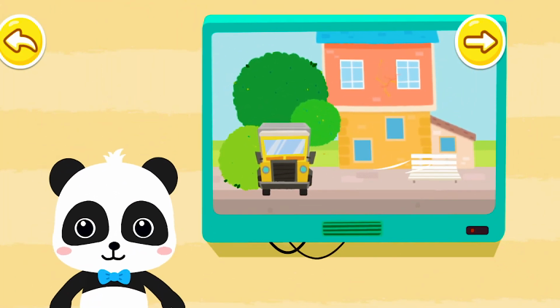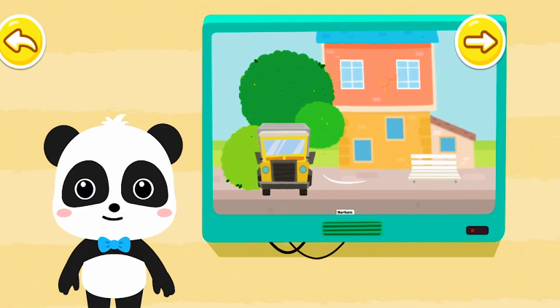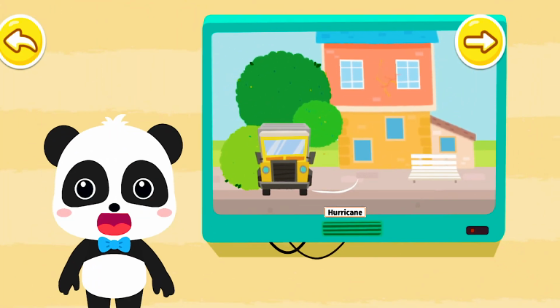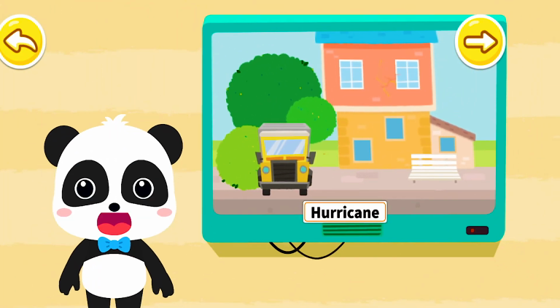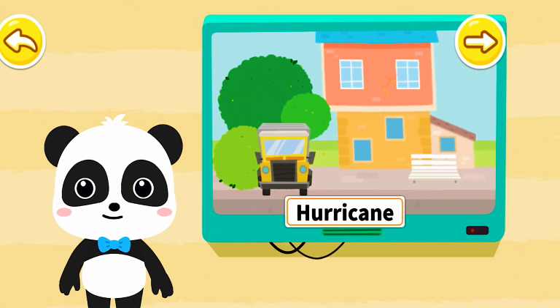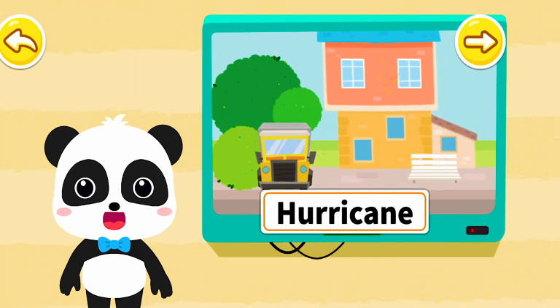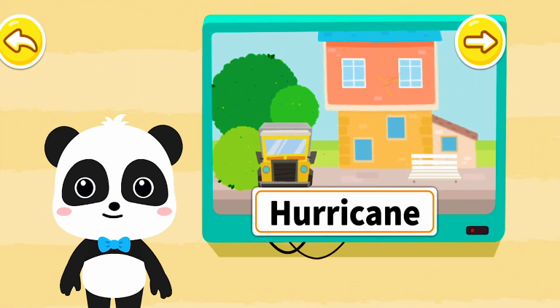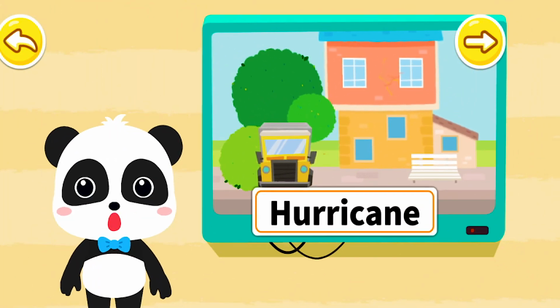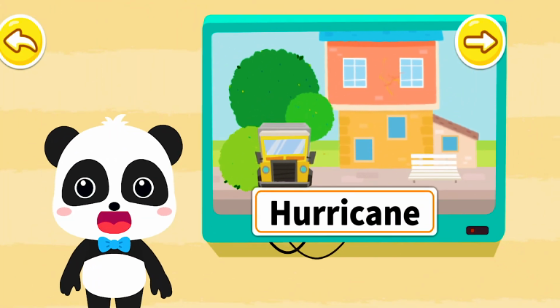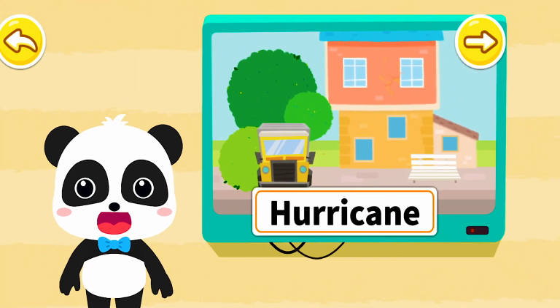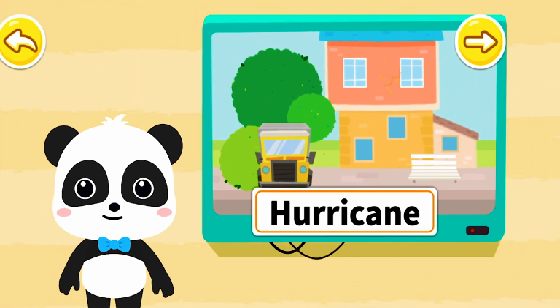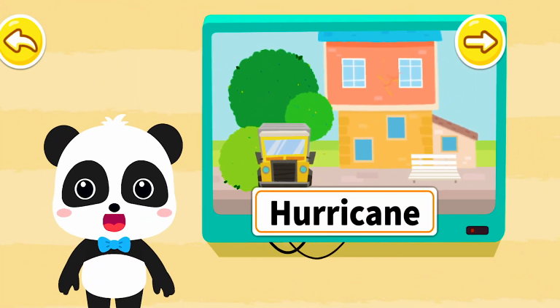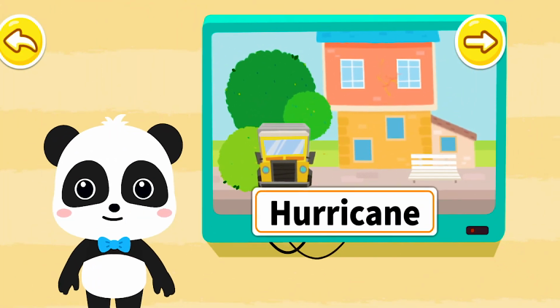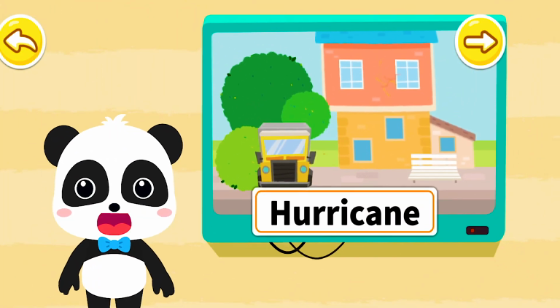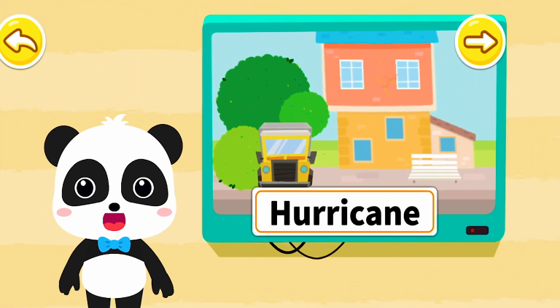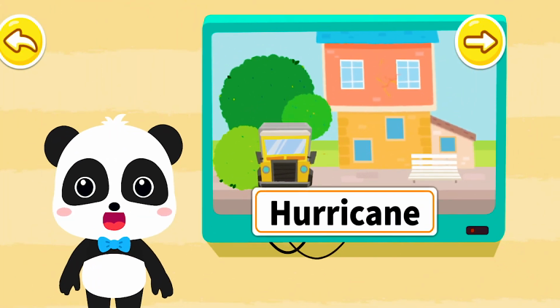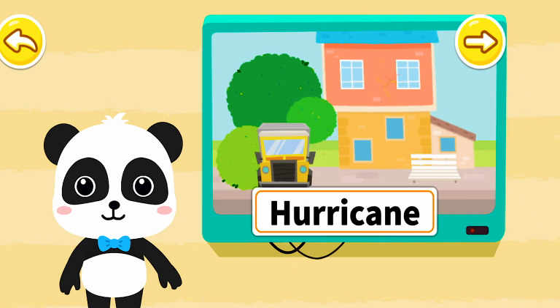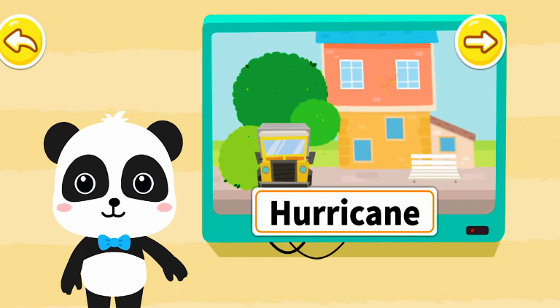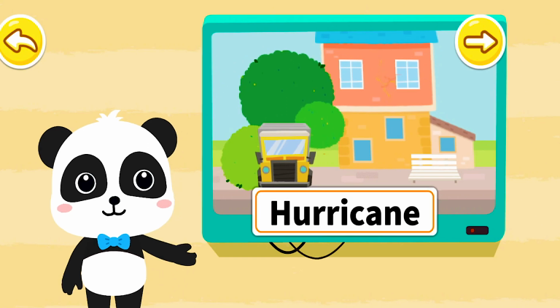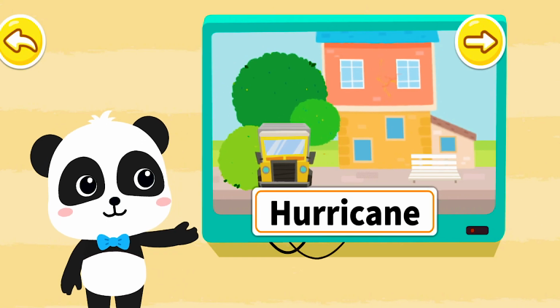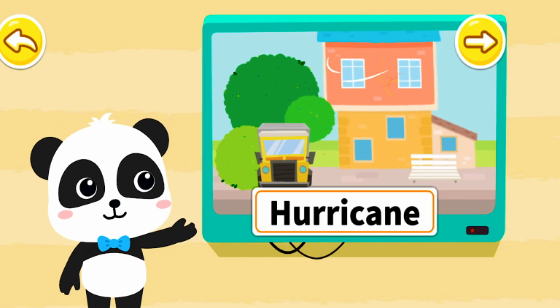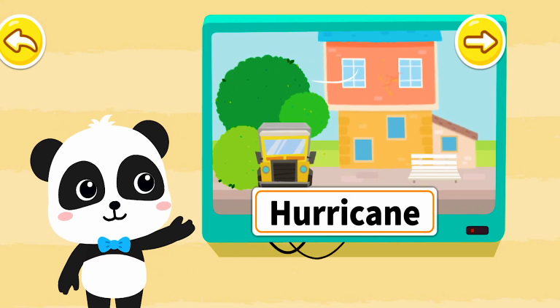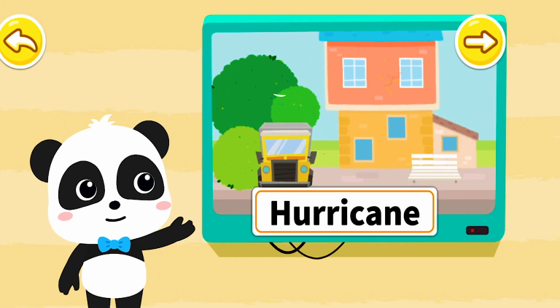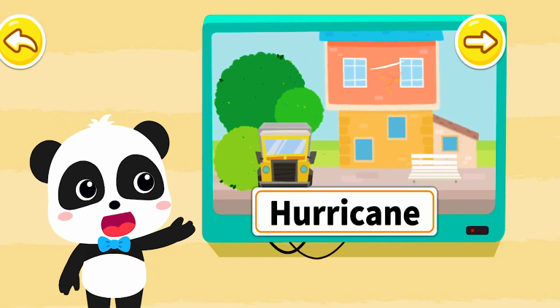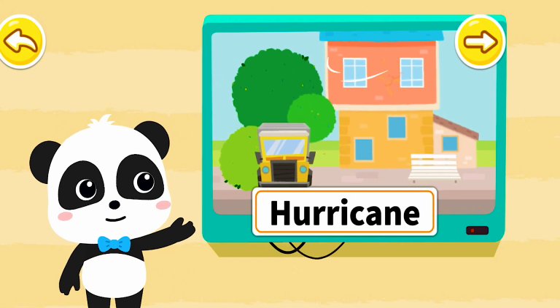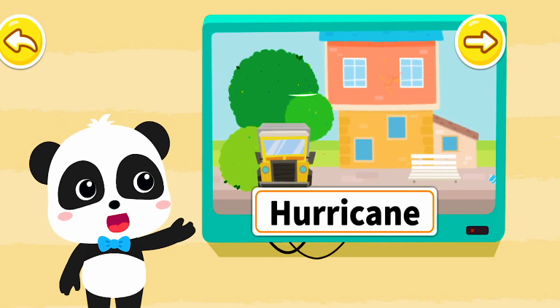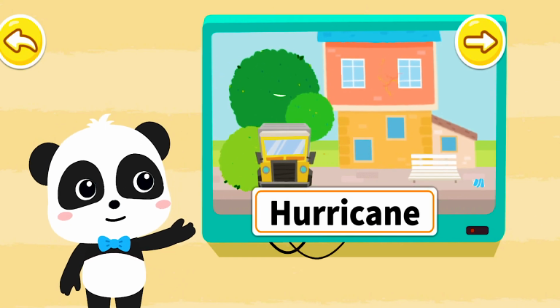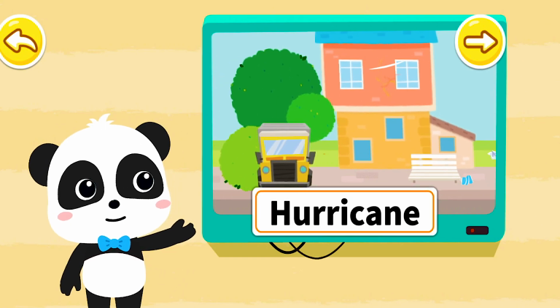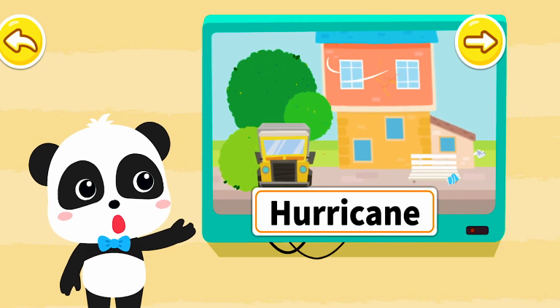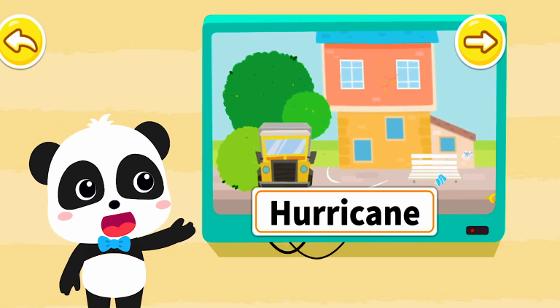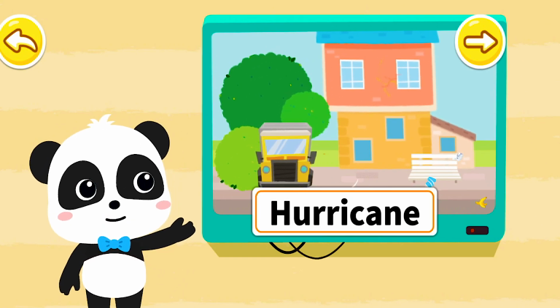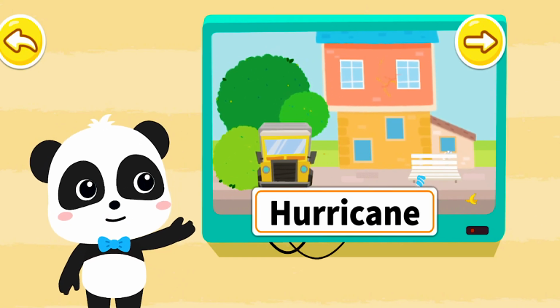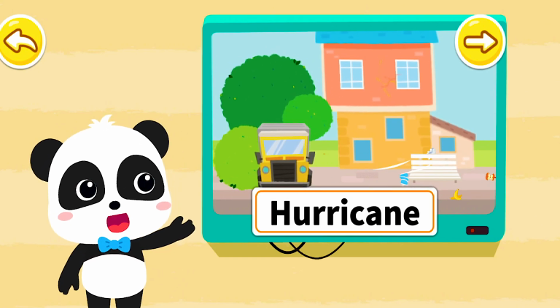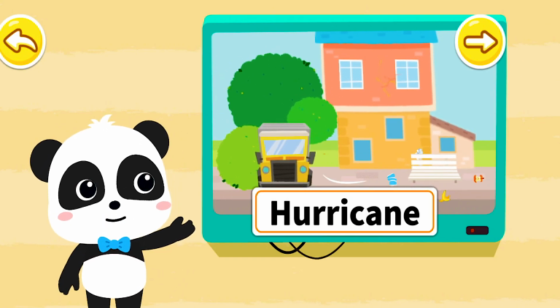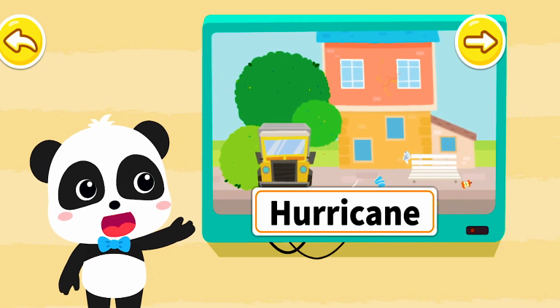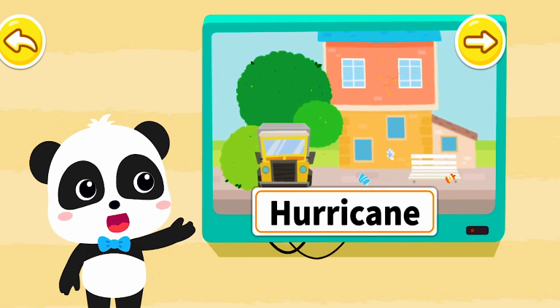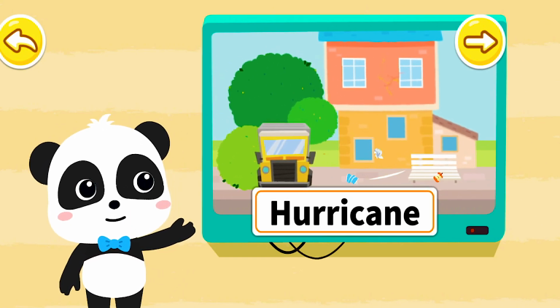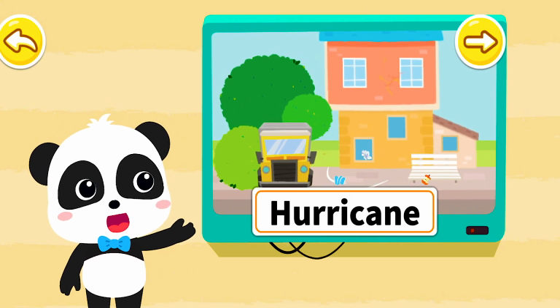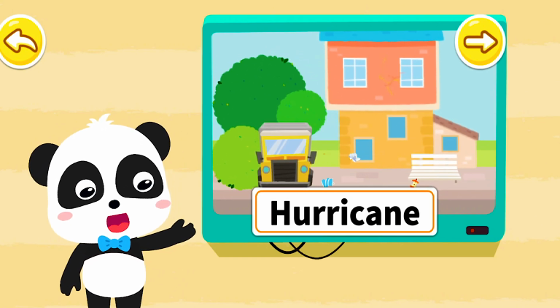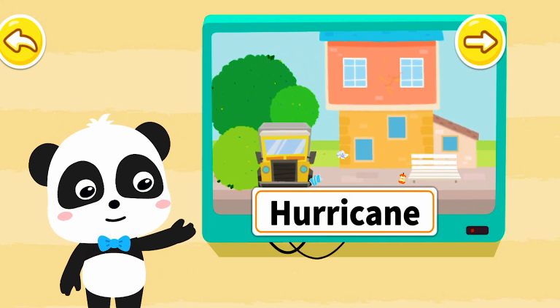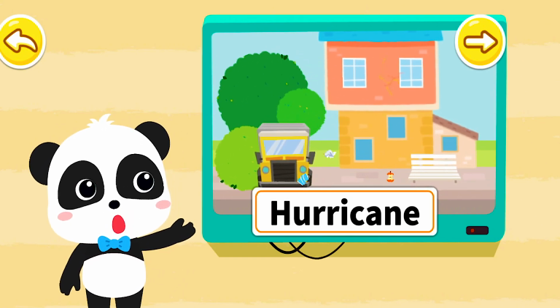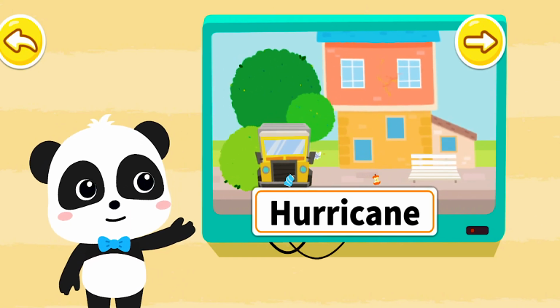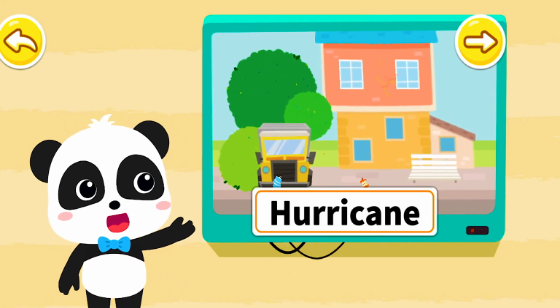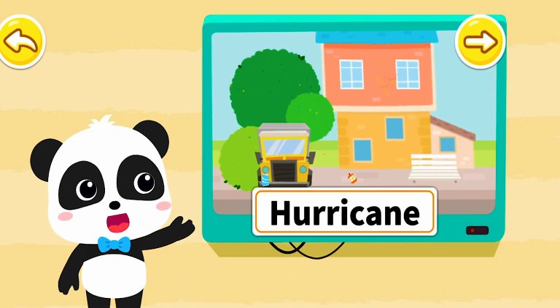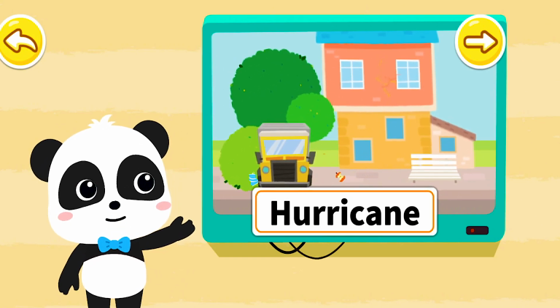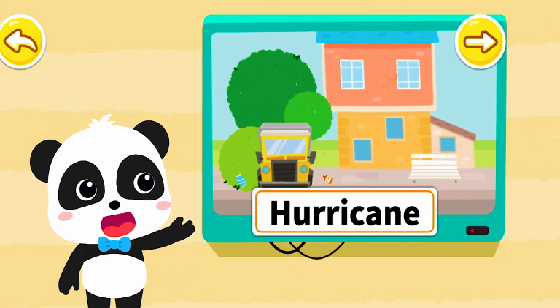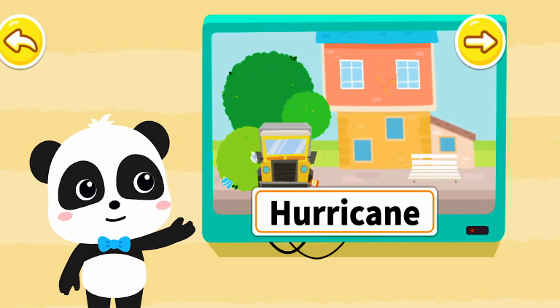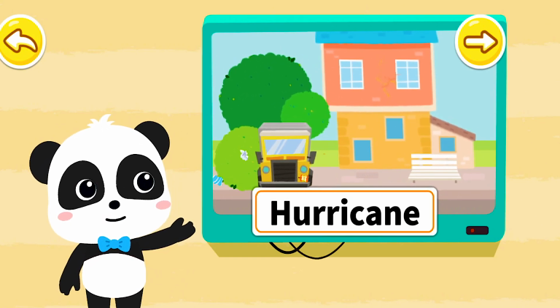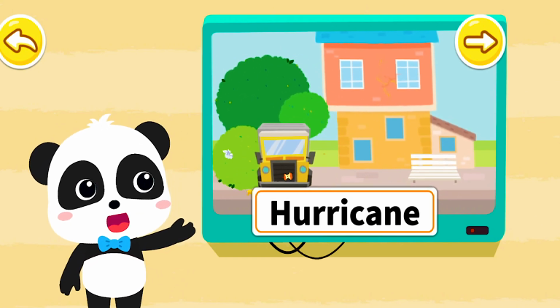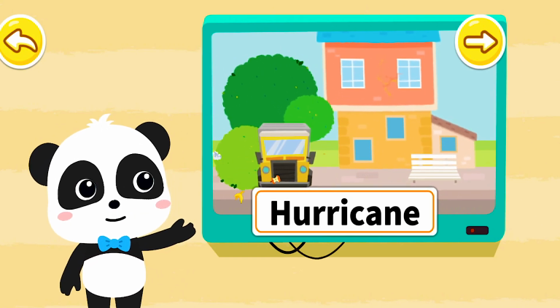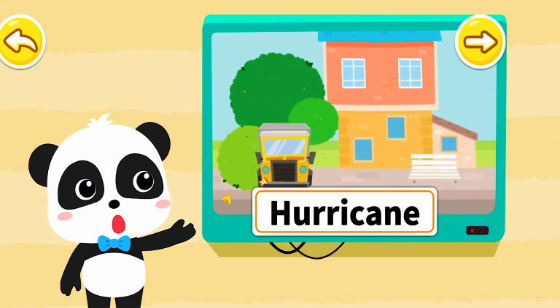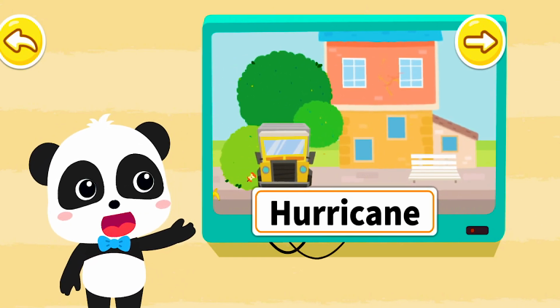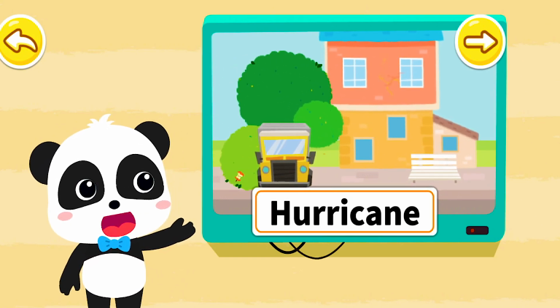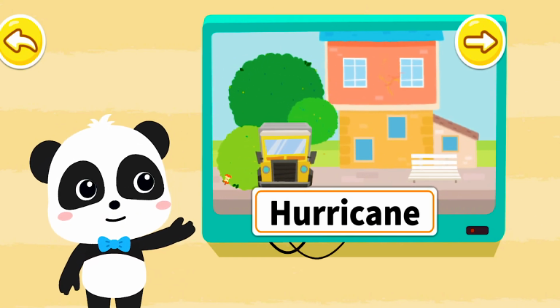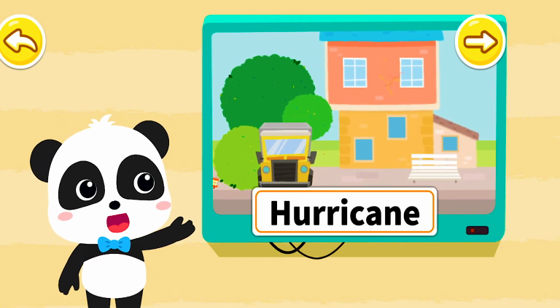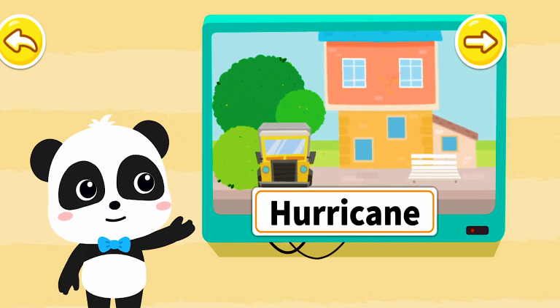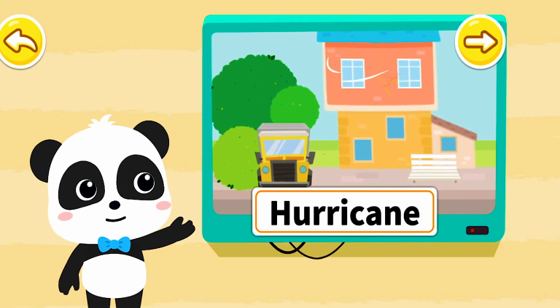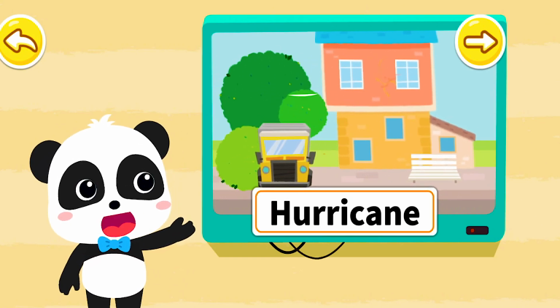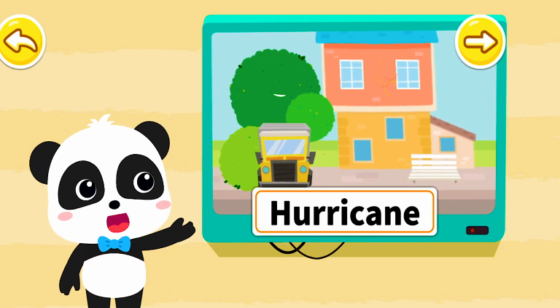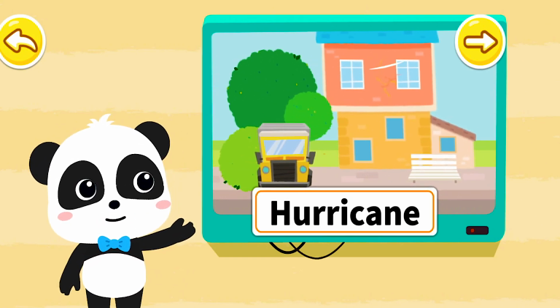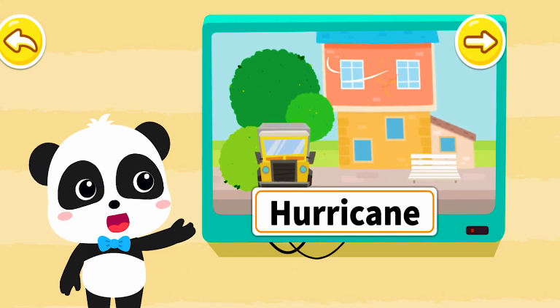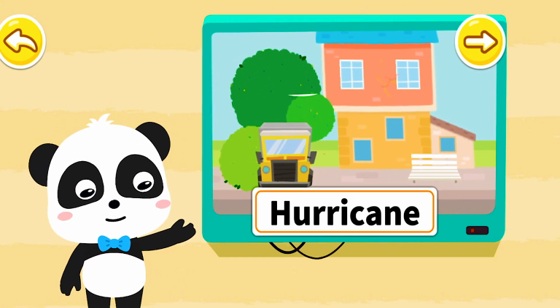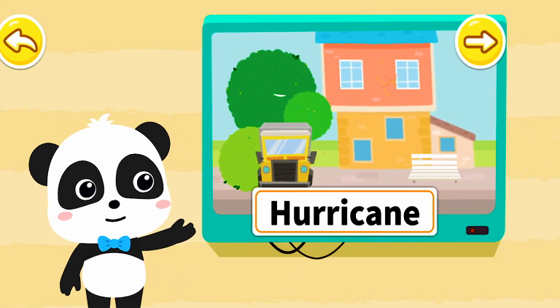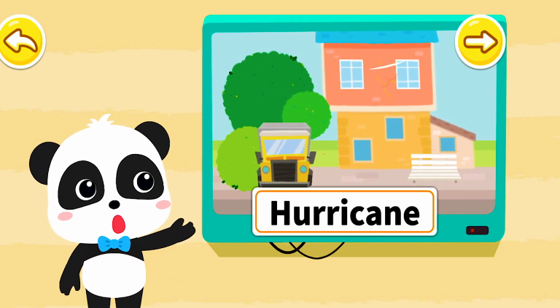Hi, I'm Kiki. This type of weather is called a hurricane. Let's get to know it.